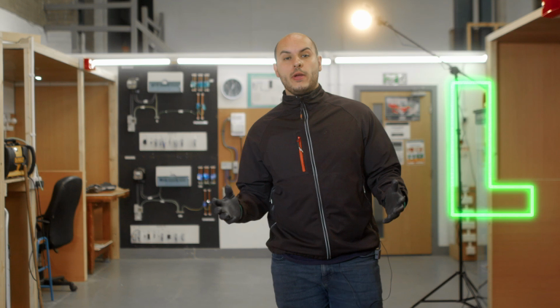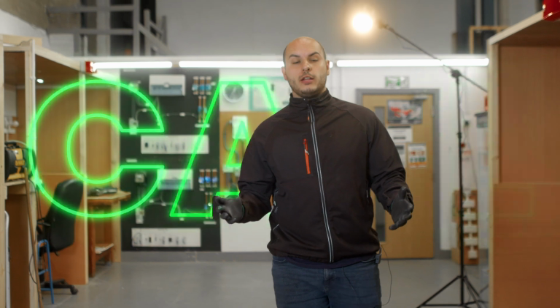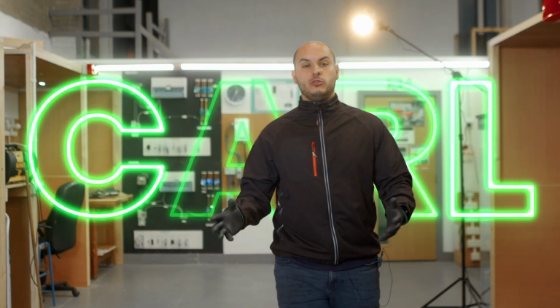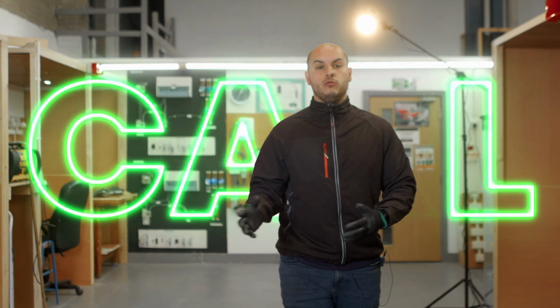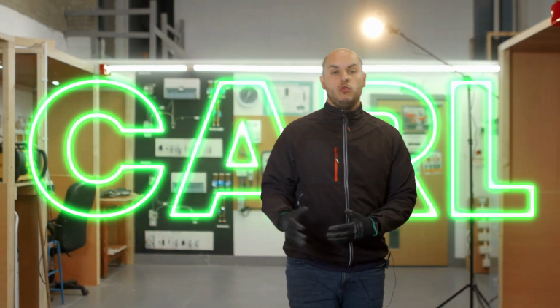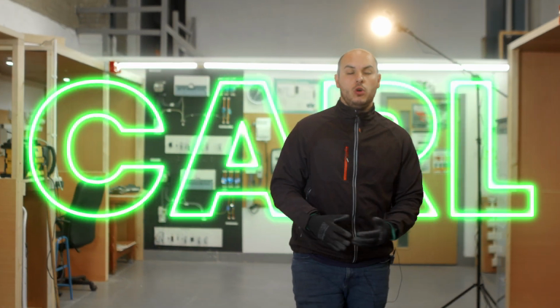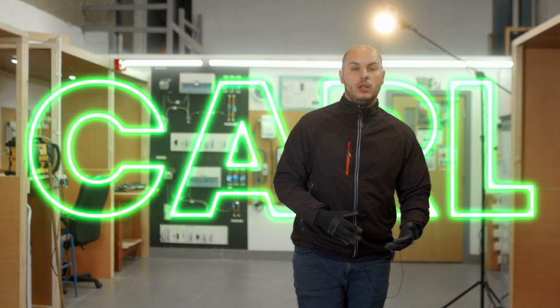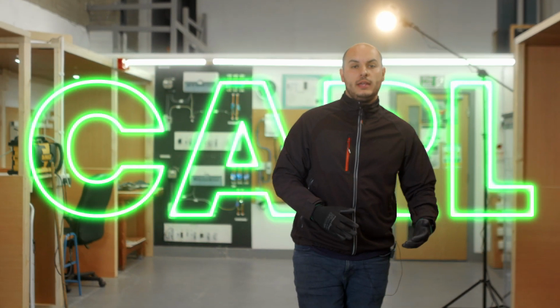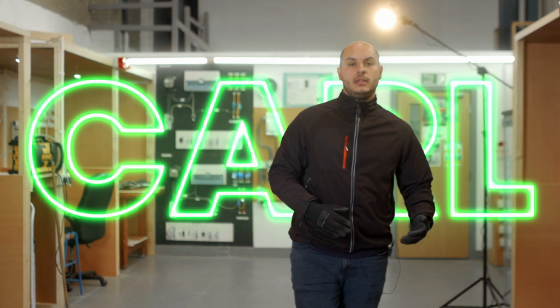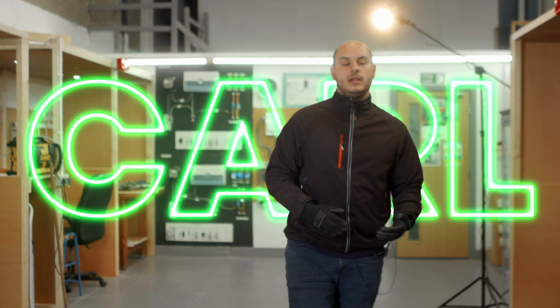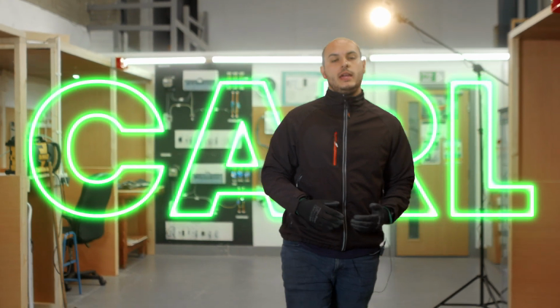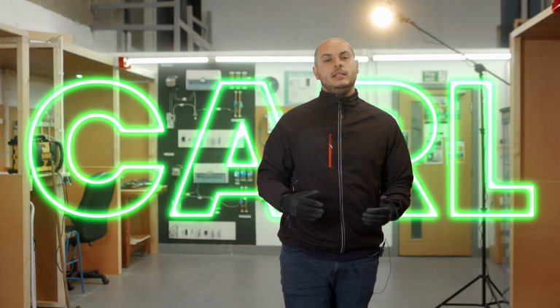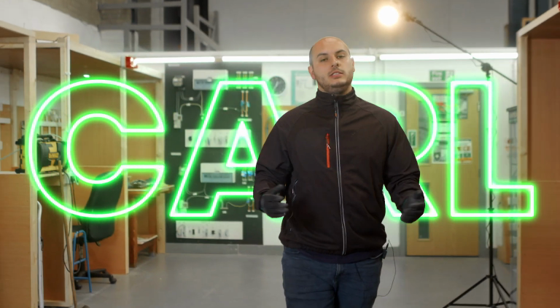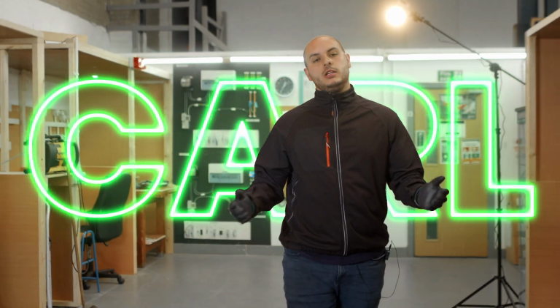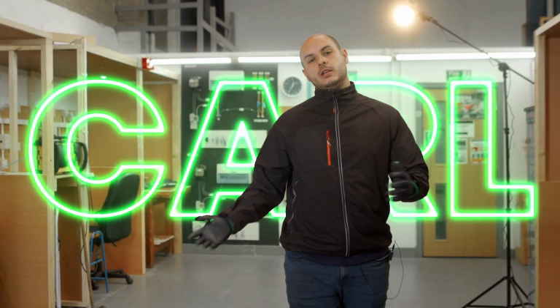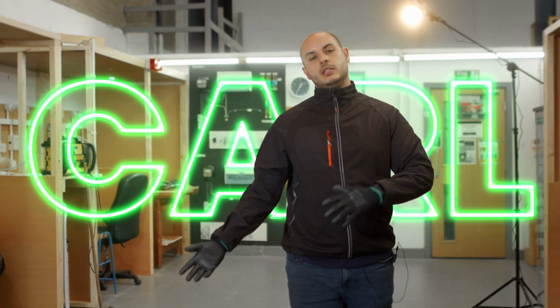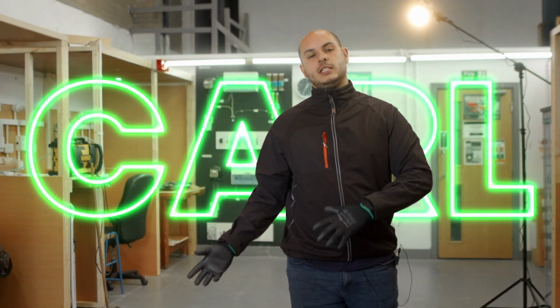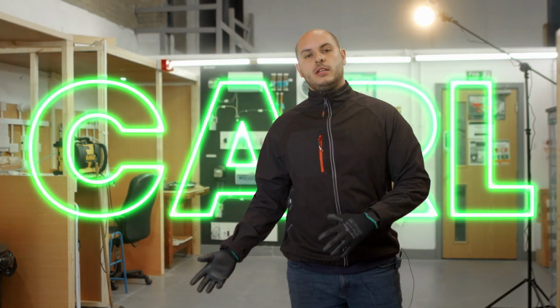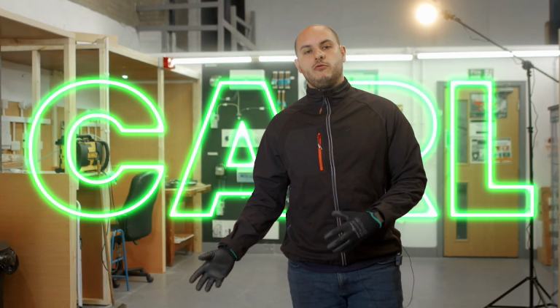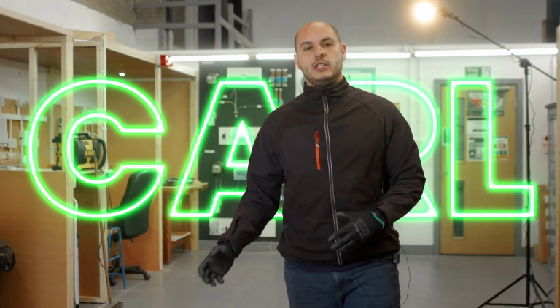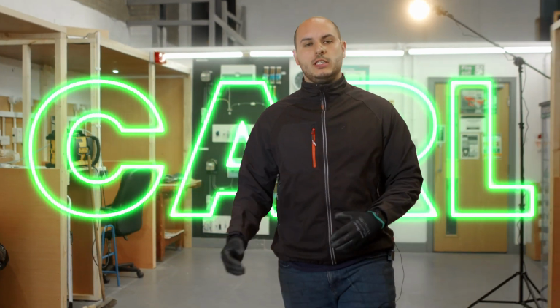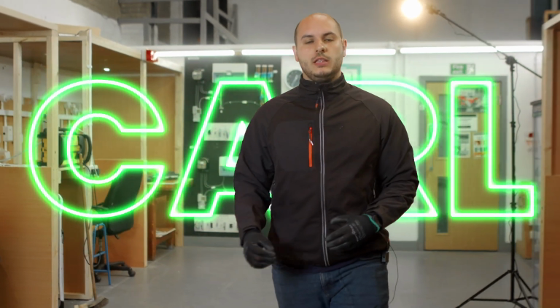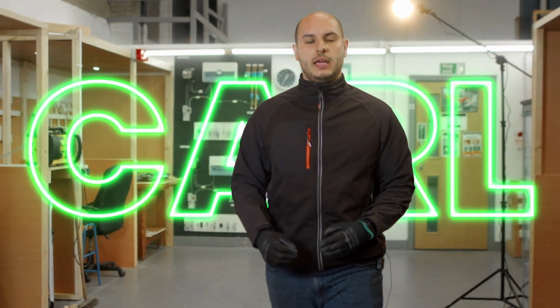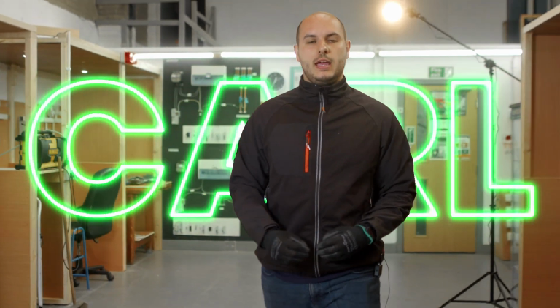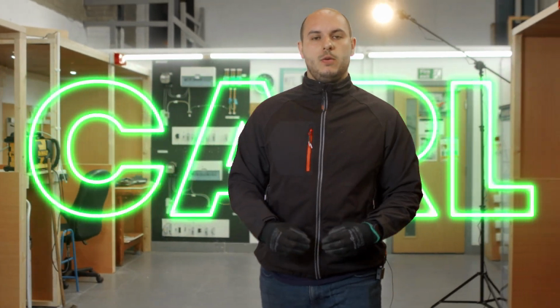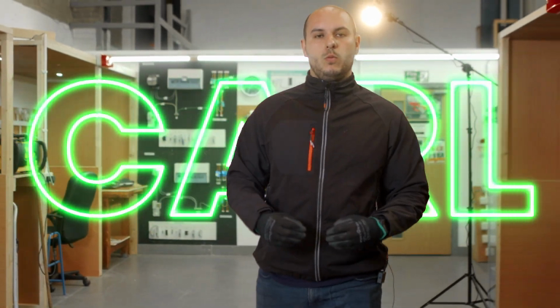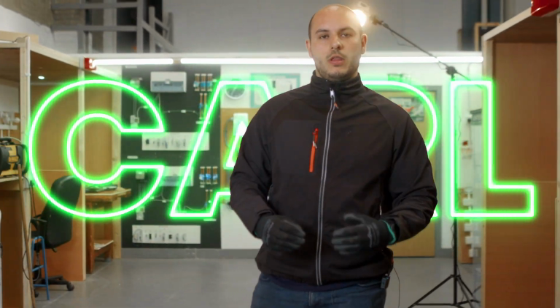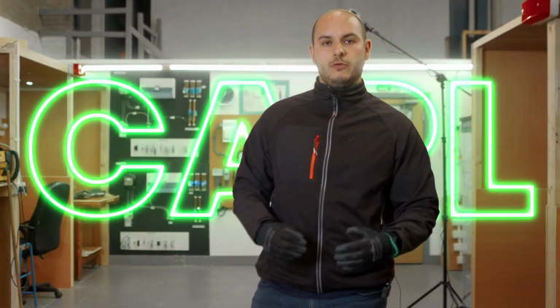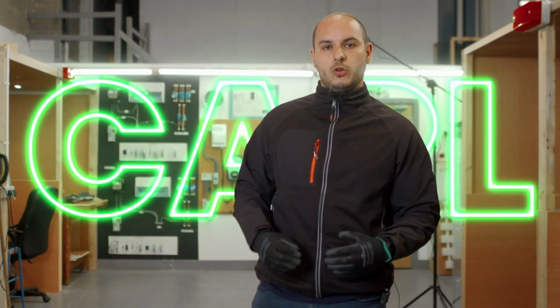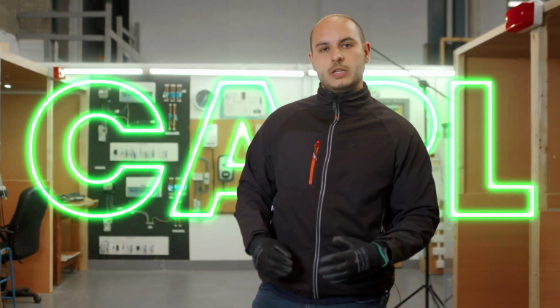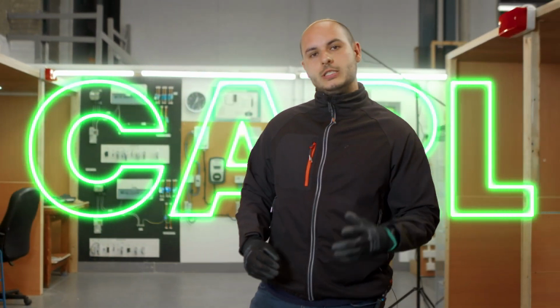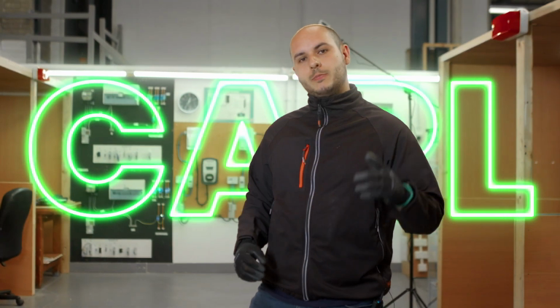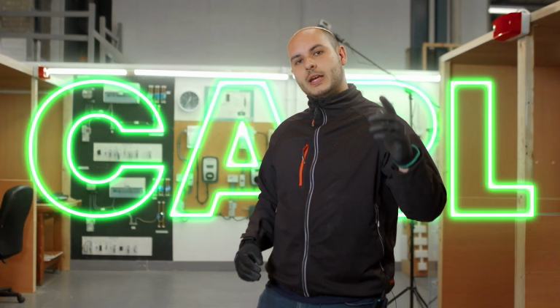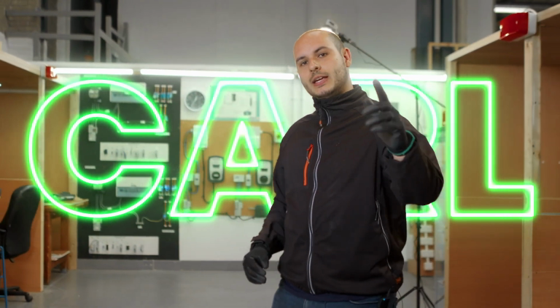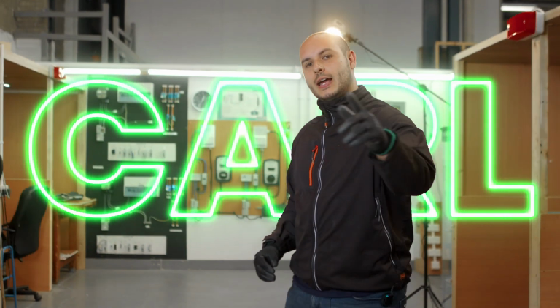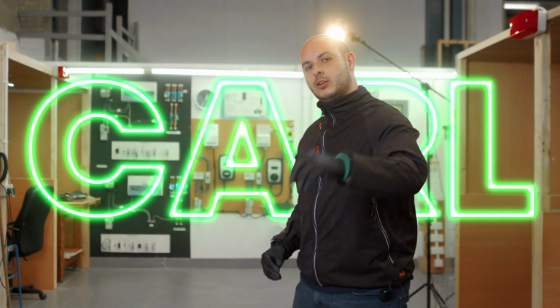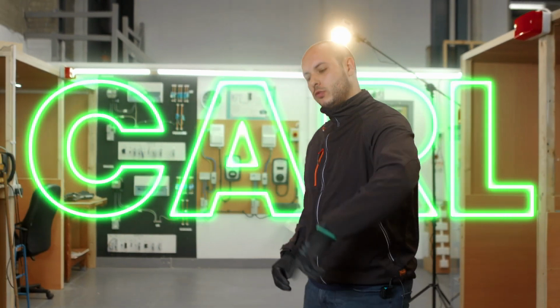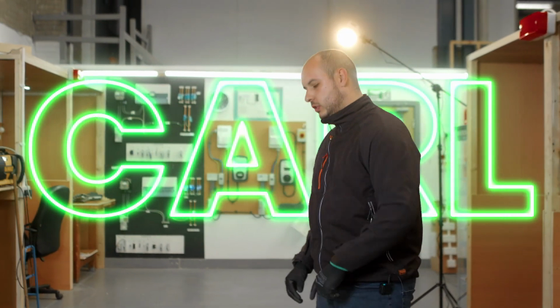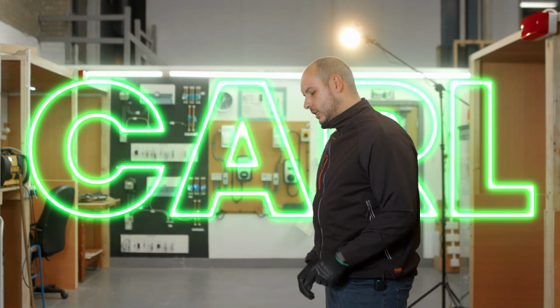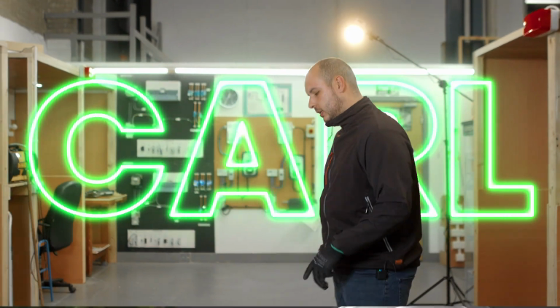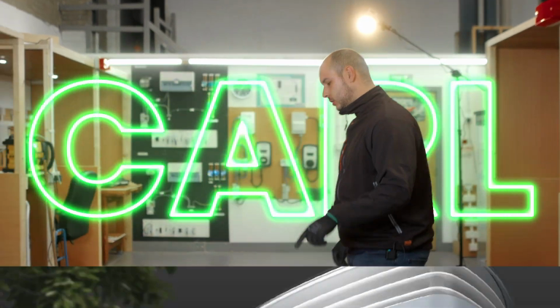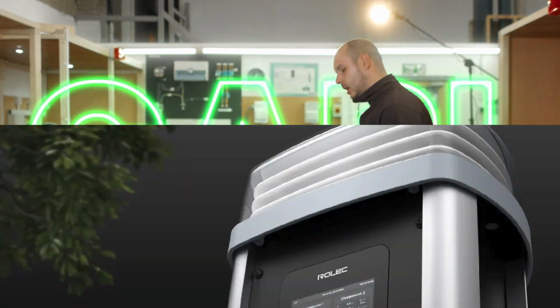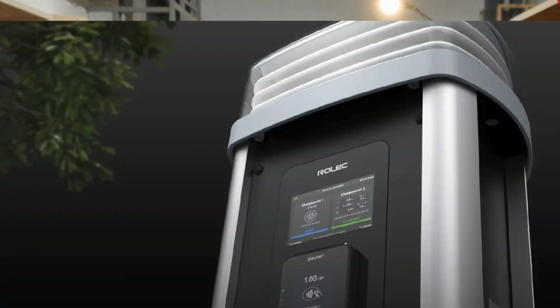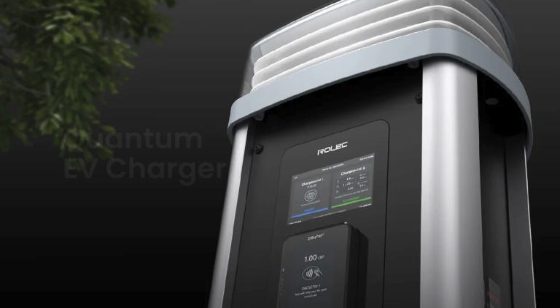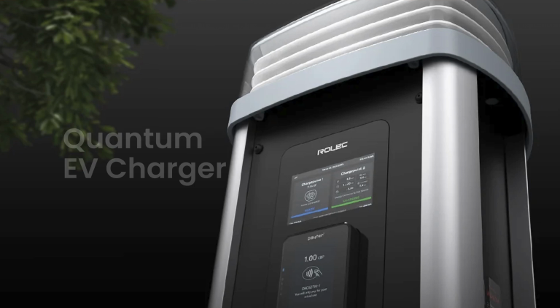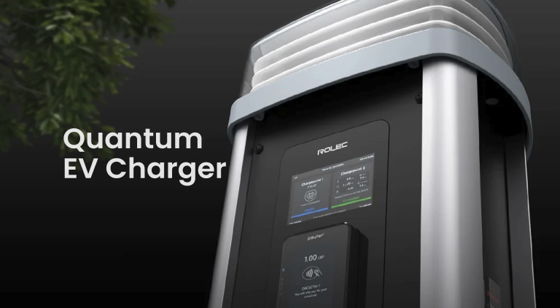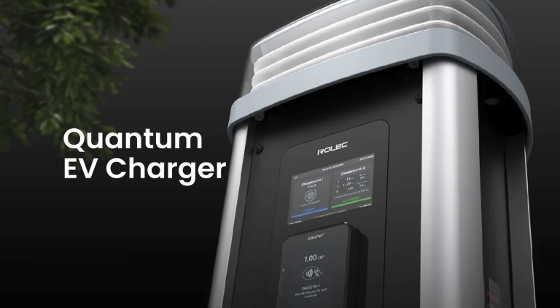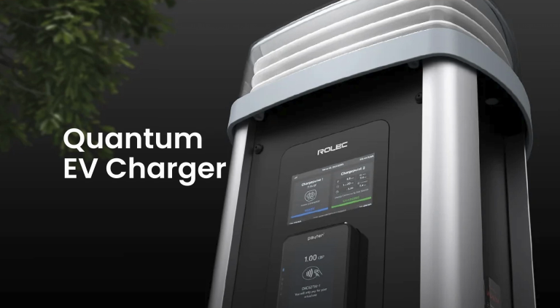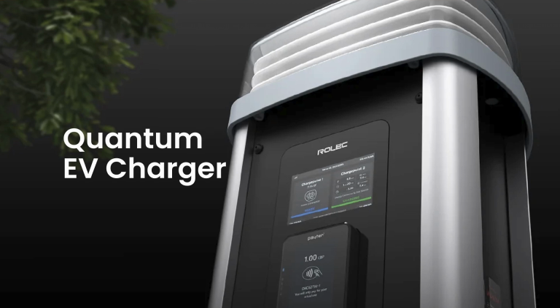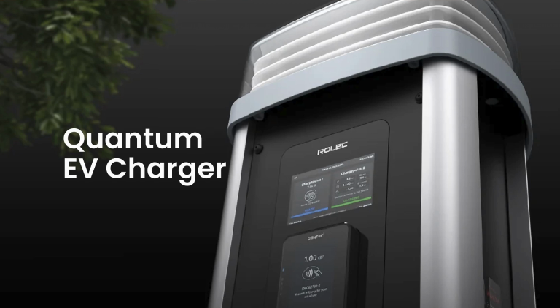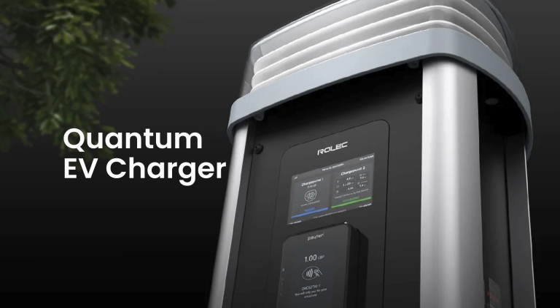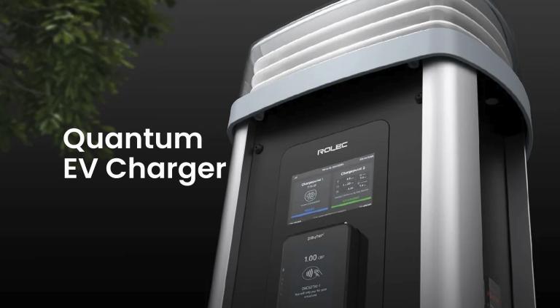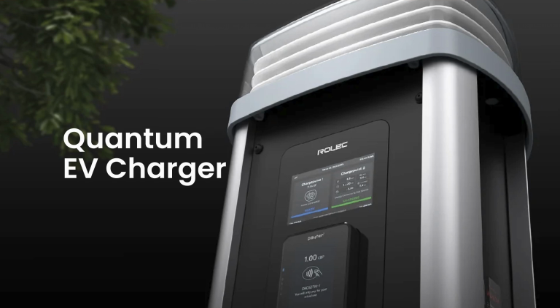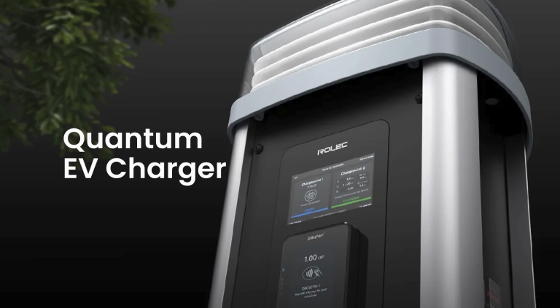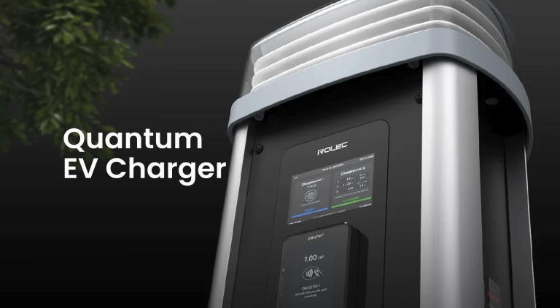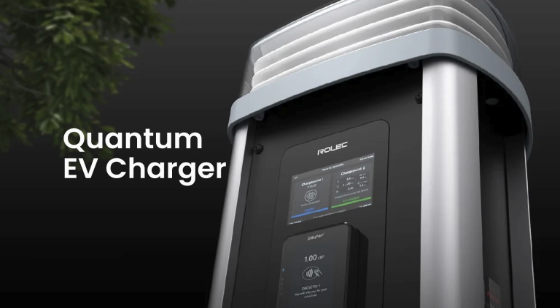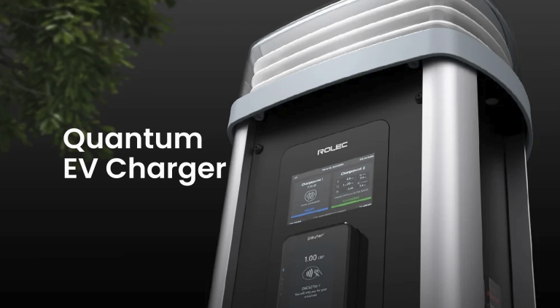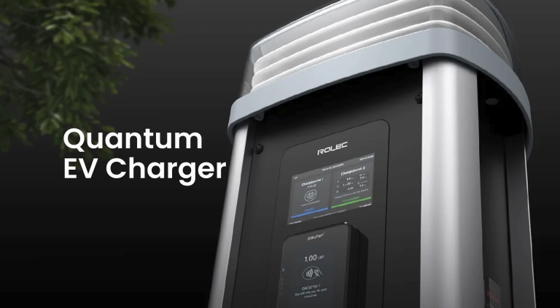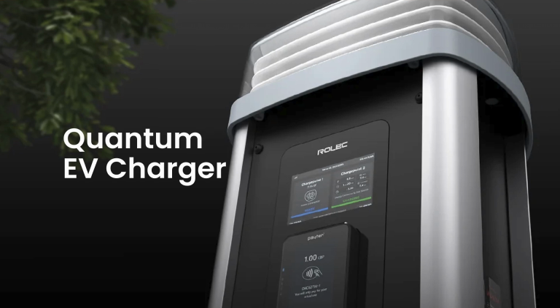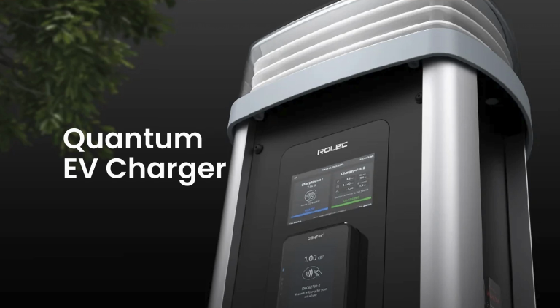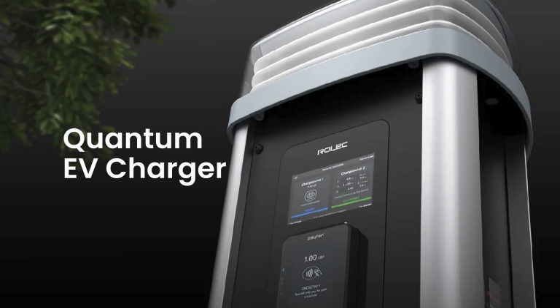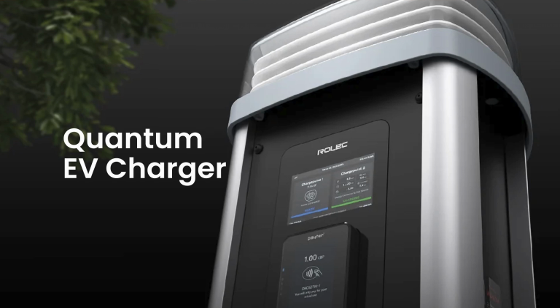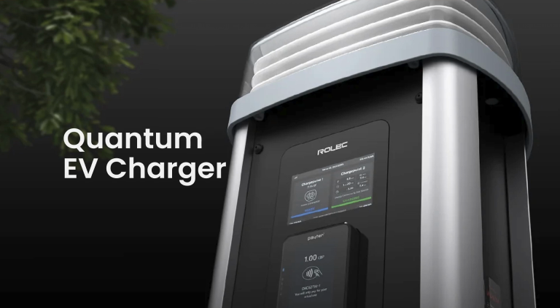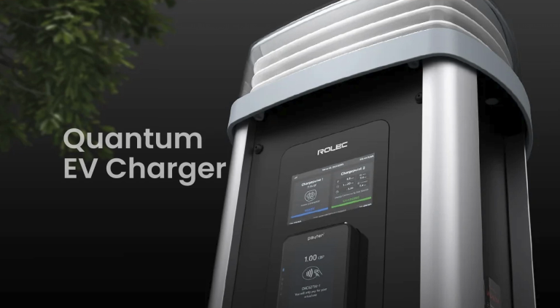We had Rolex into the centre recently and what they've done is been kind enough to send us their new Quantum EV charger.